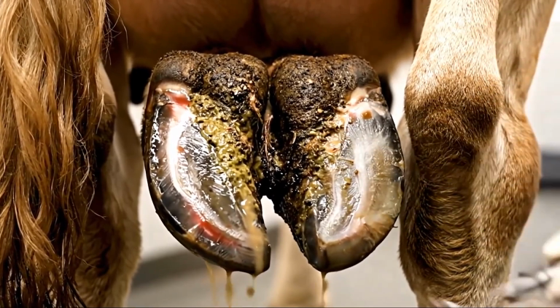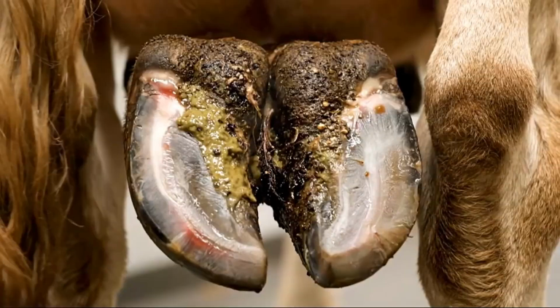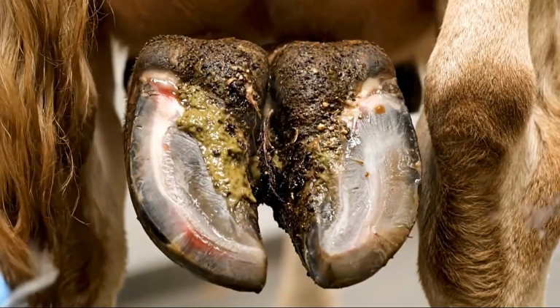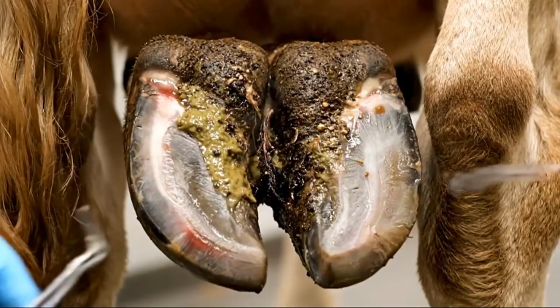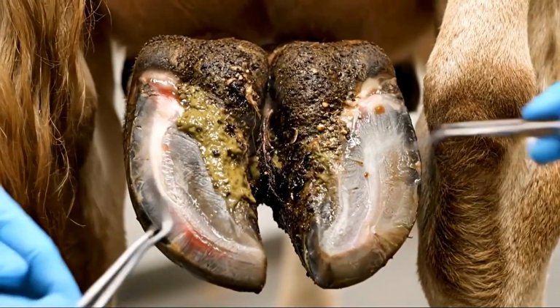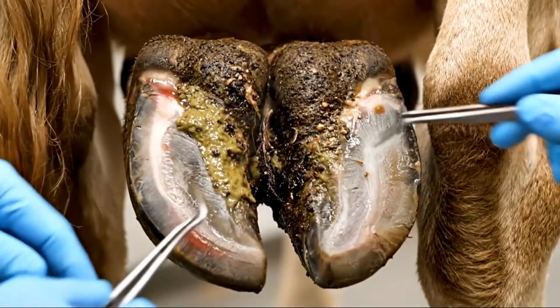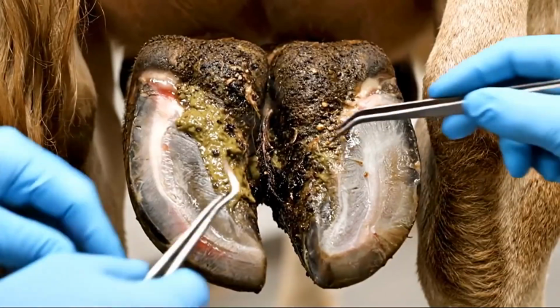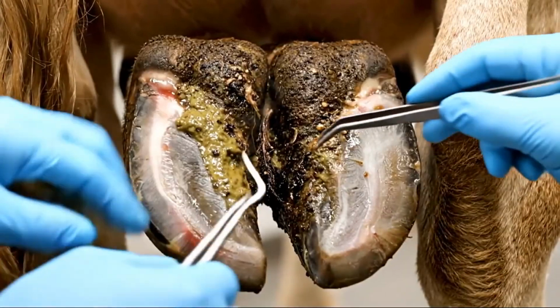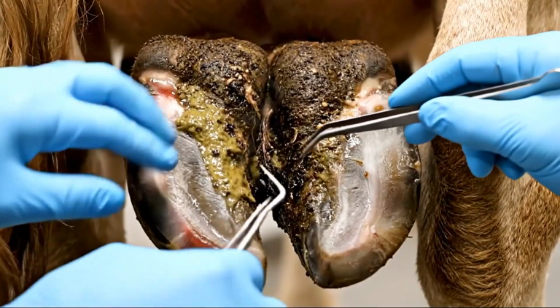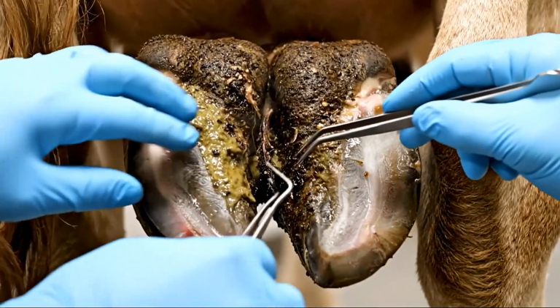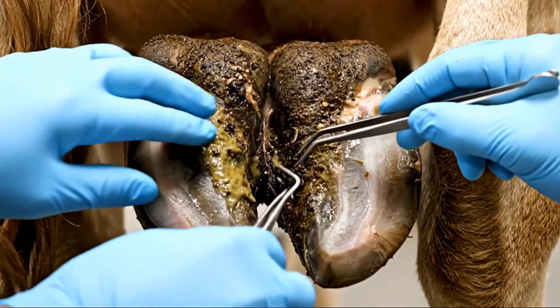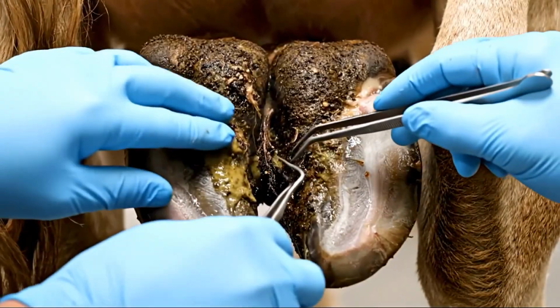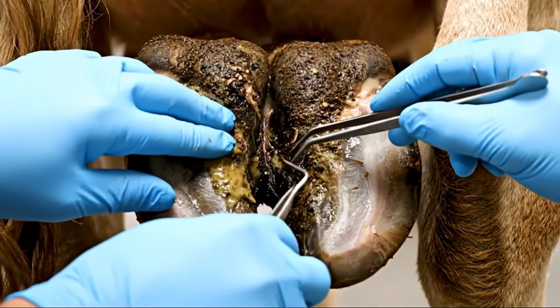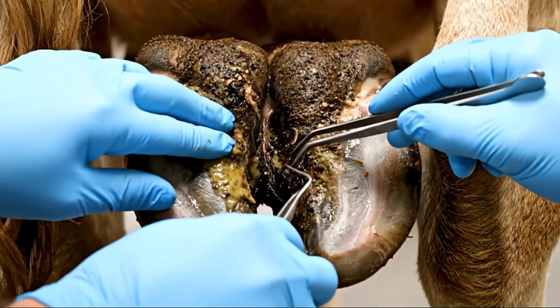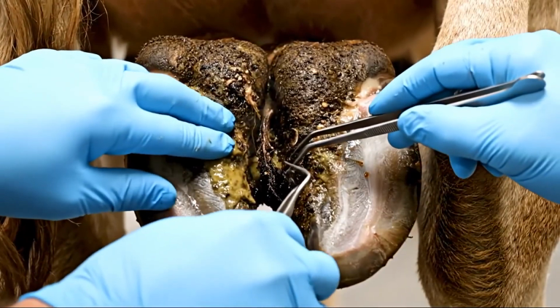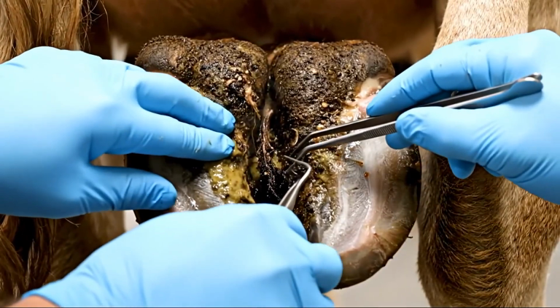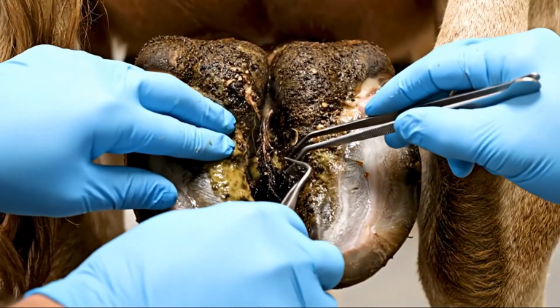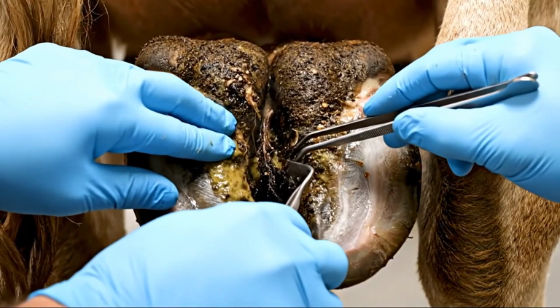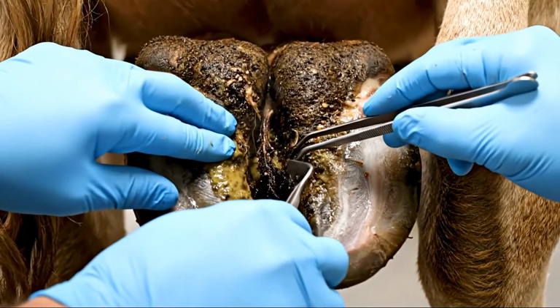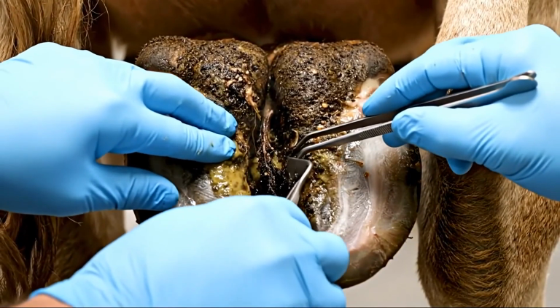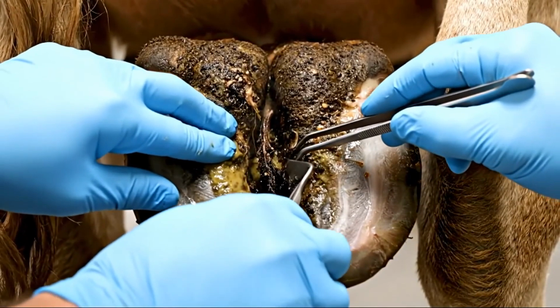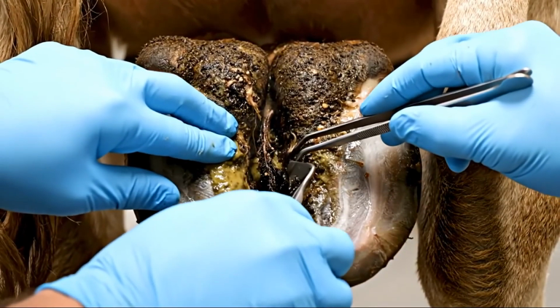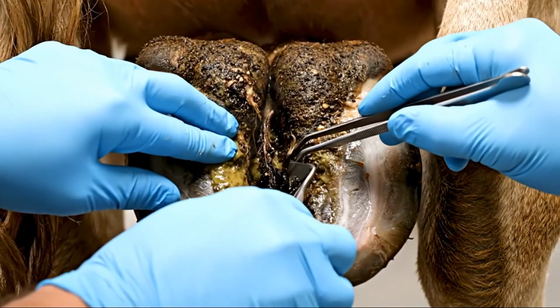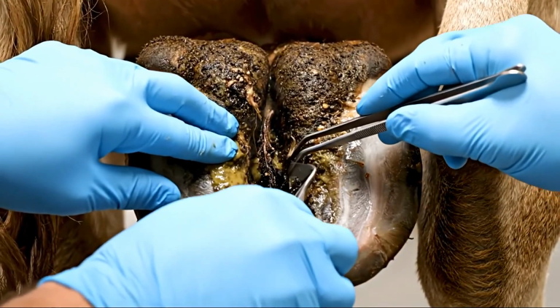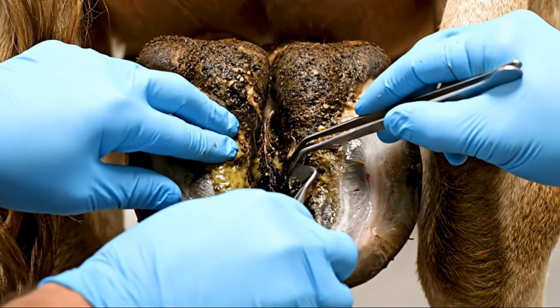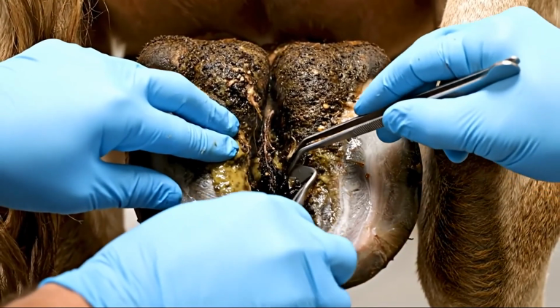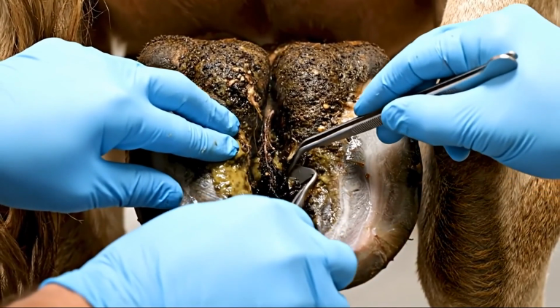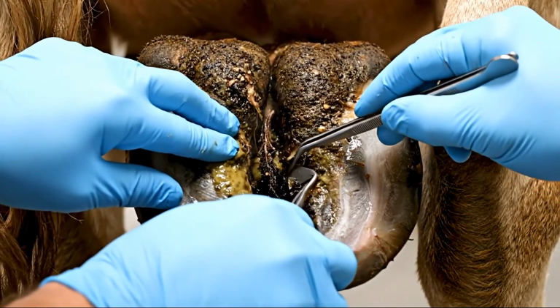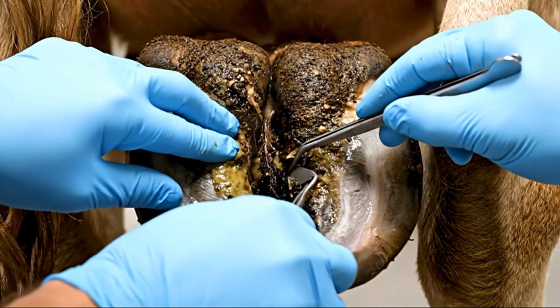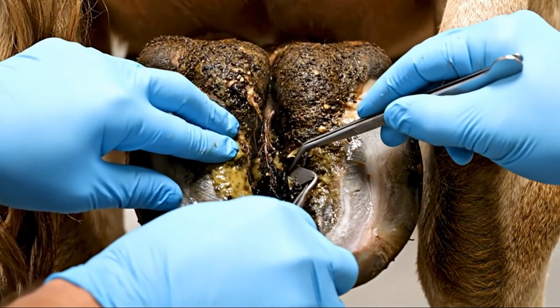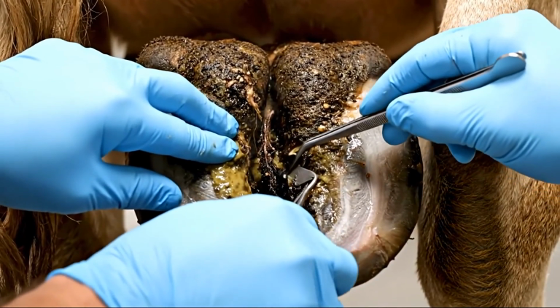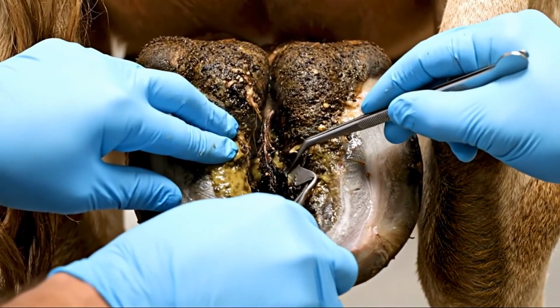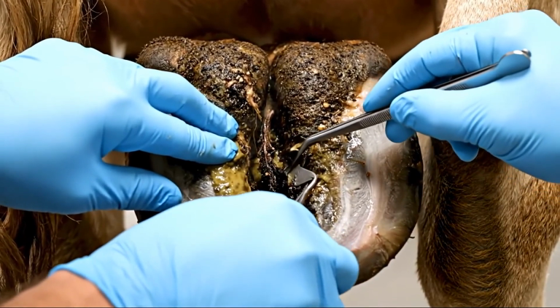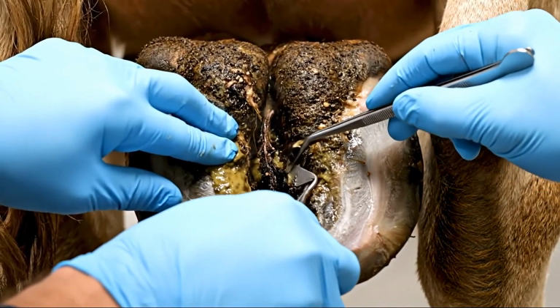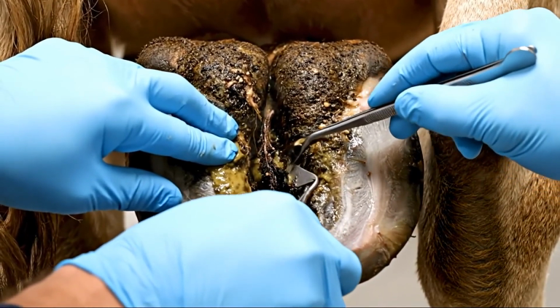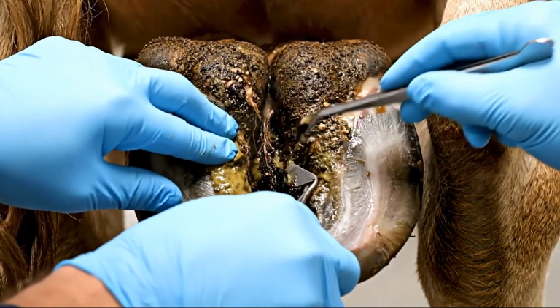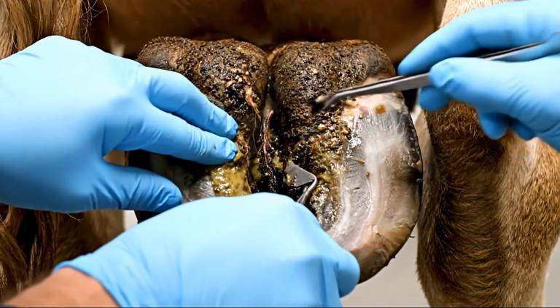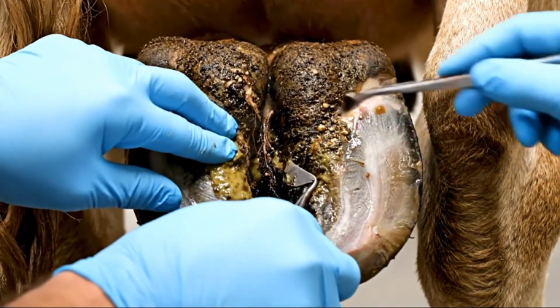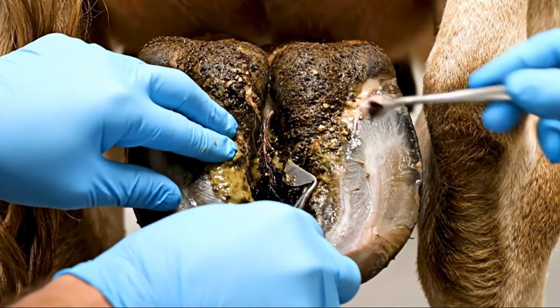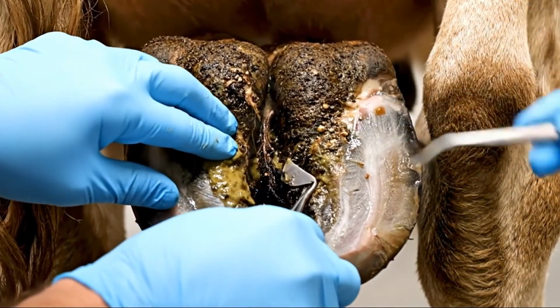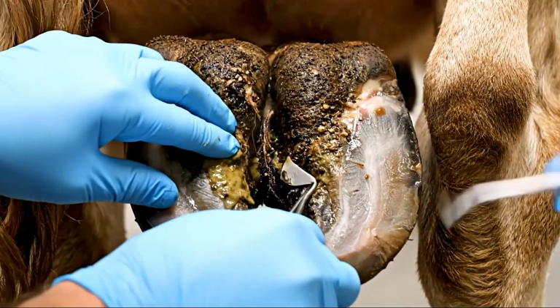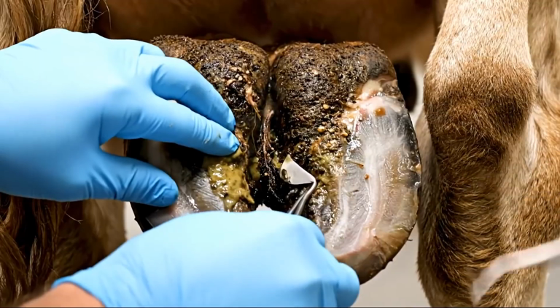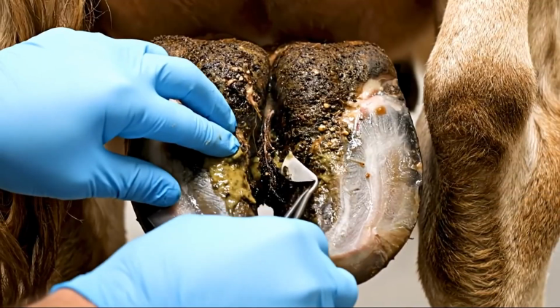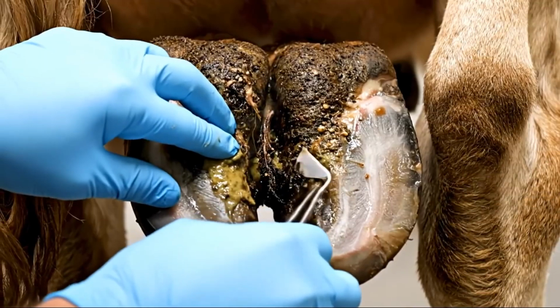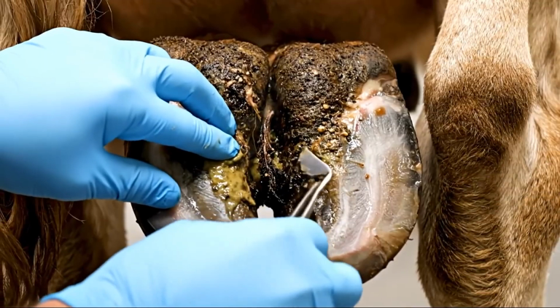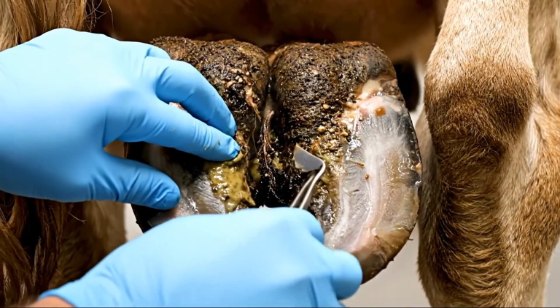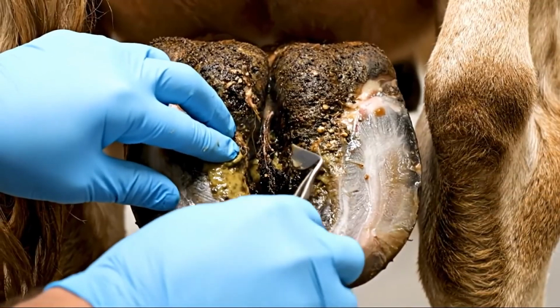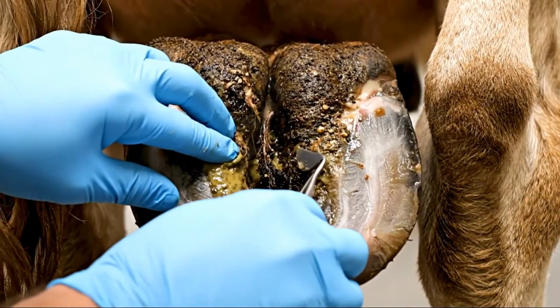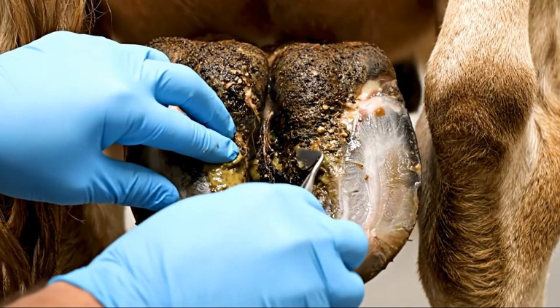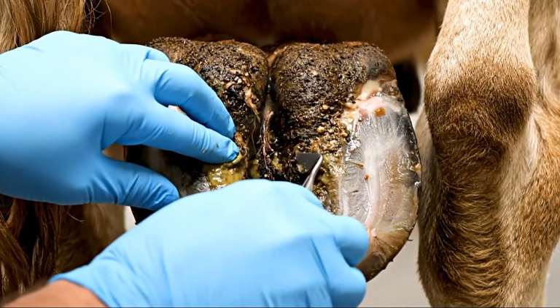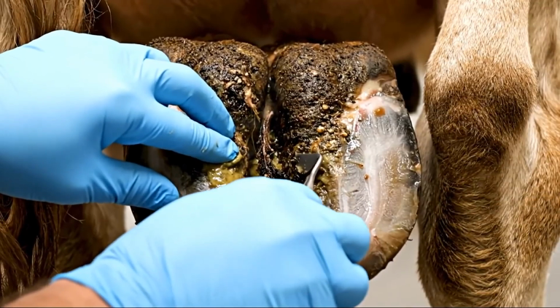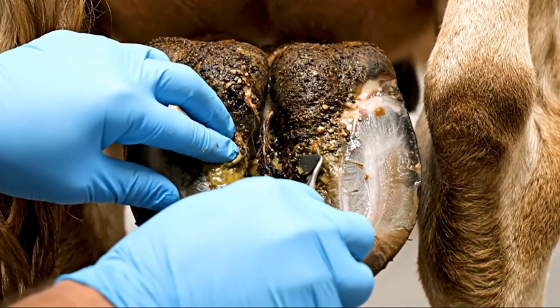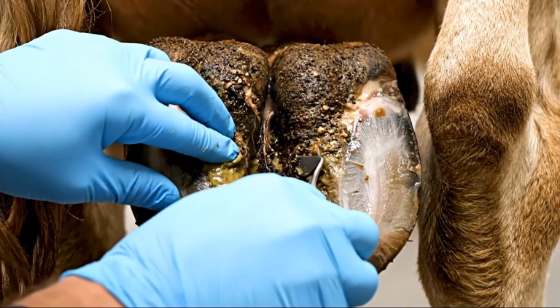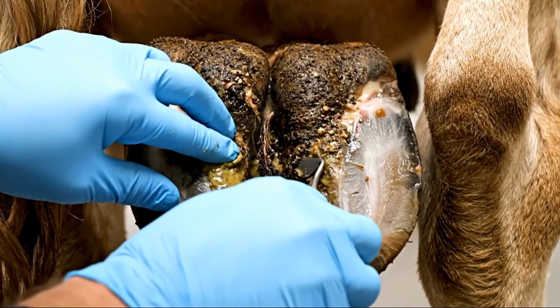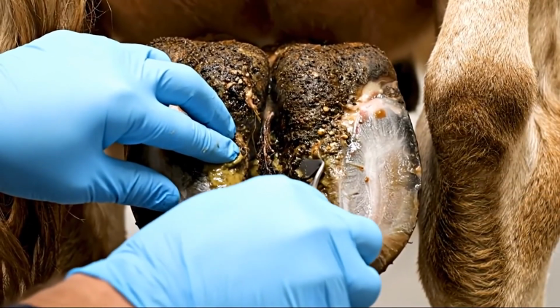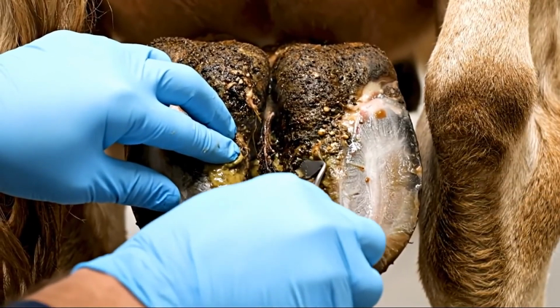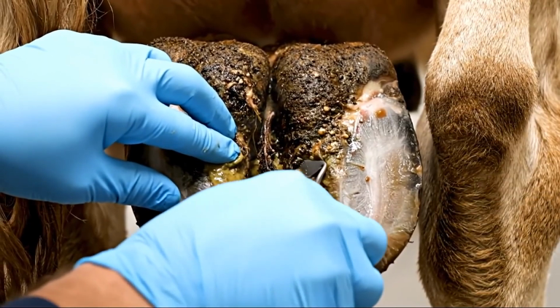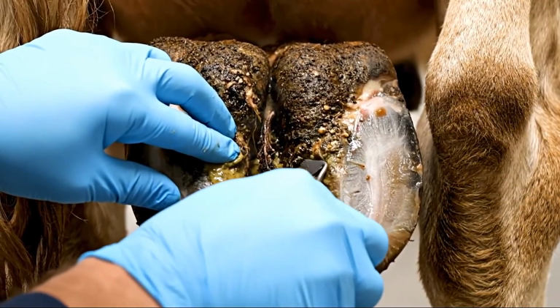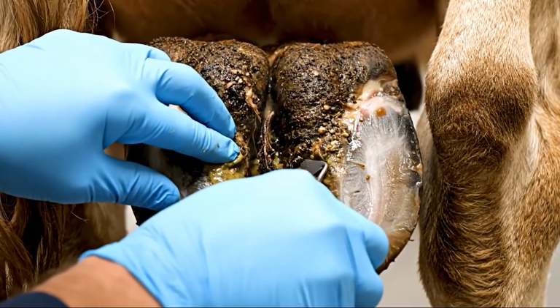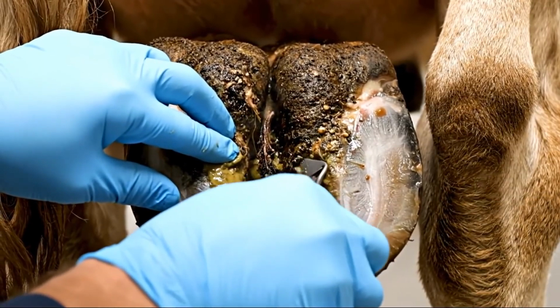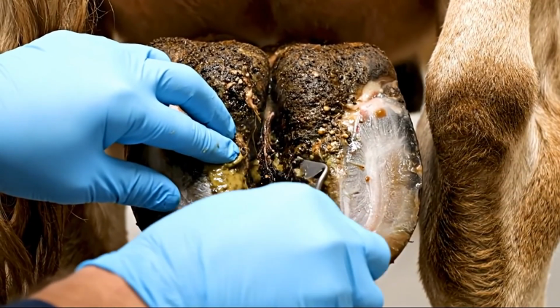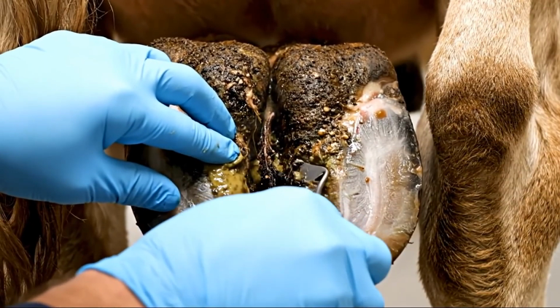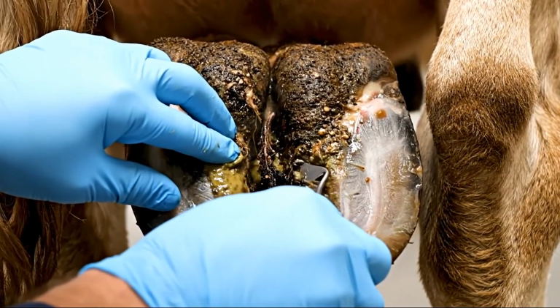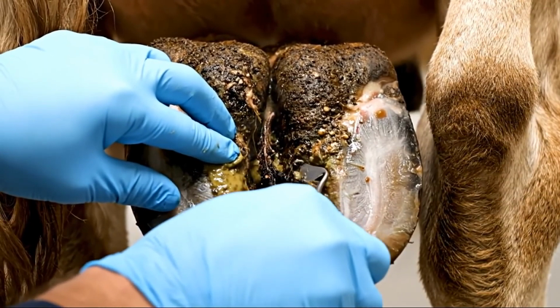Starting with removal of loose infected material — the amount of contaminated debris in this cavity is shocking.